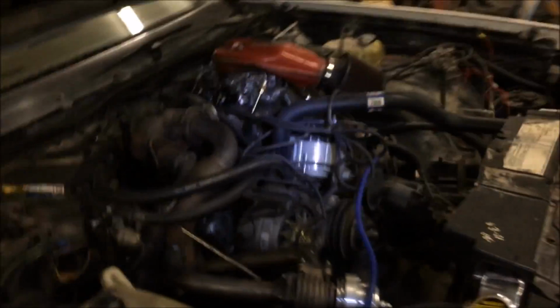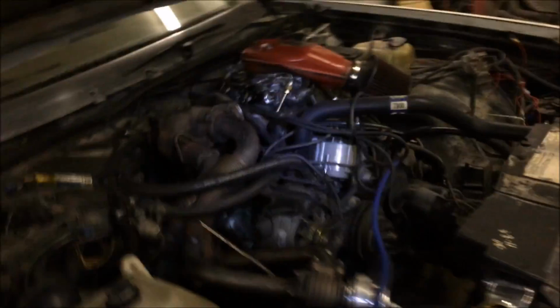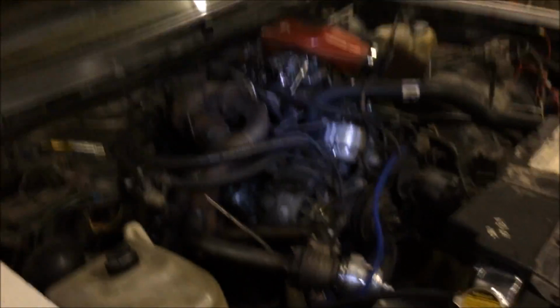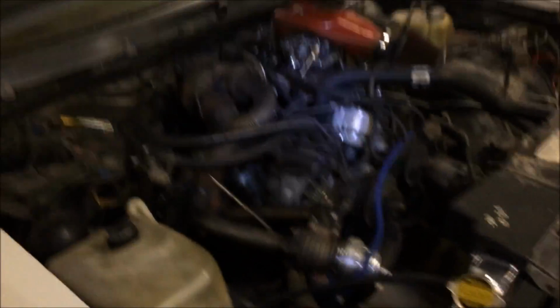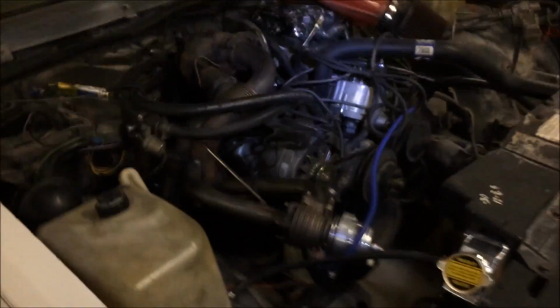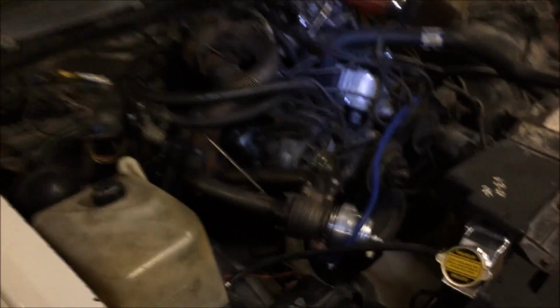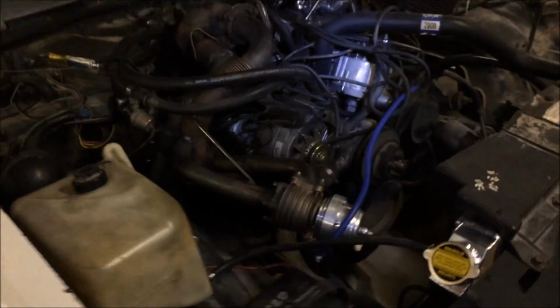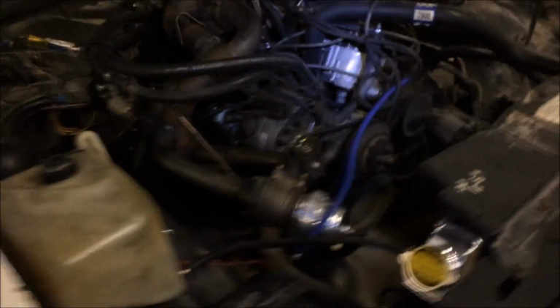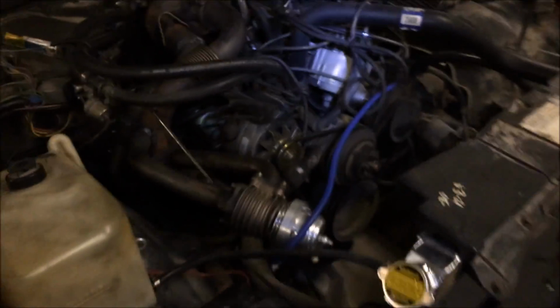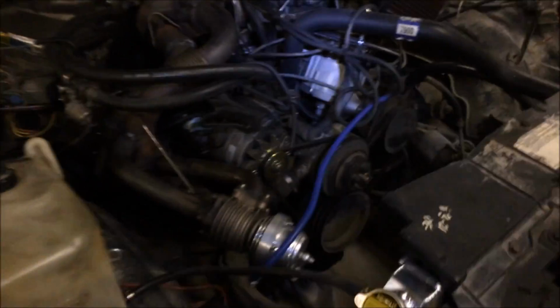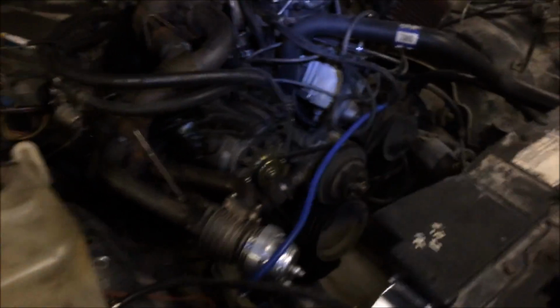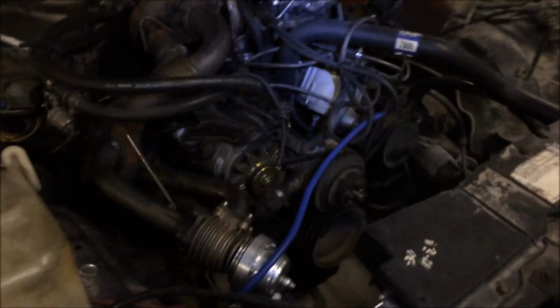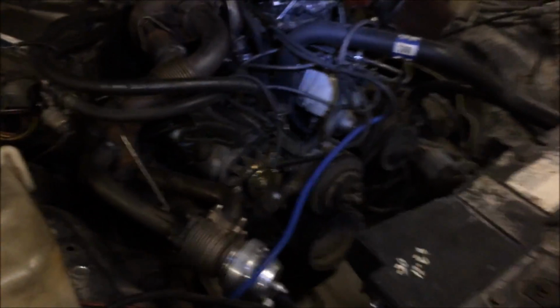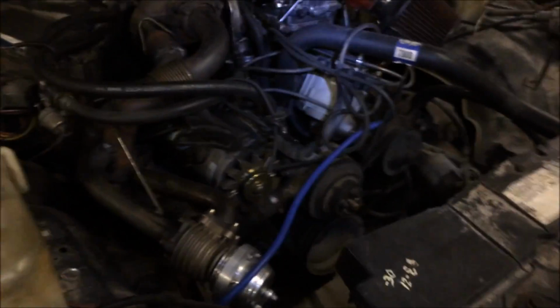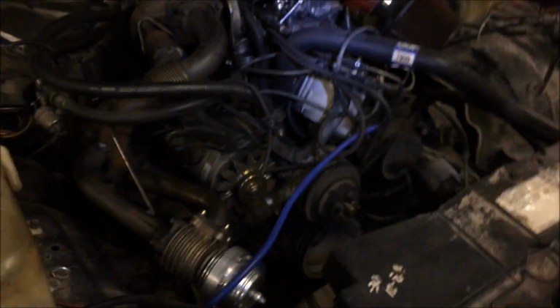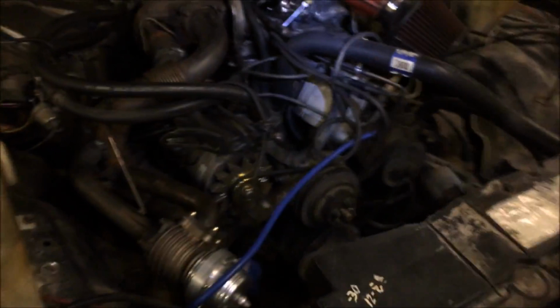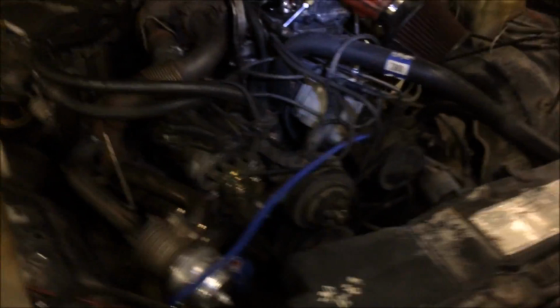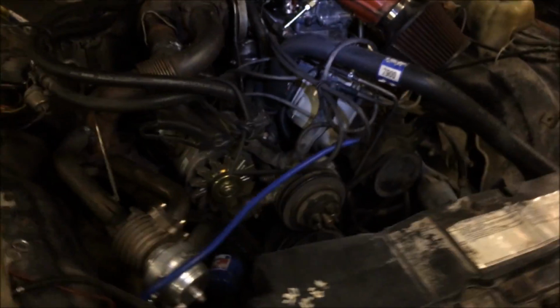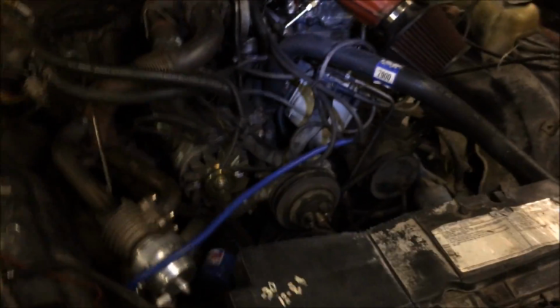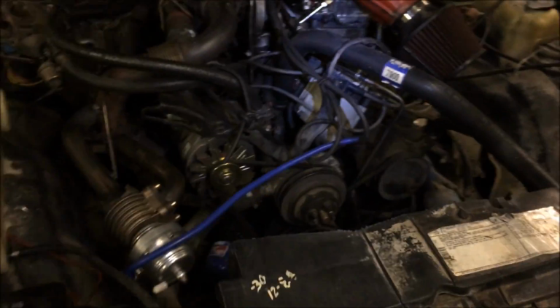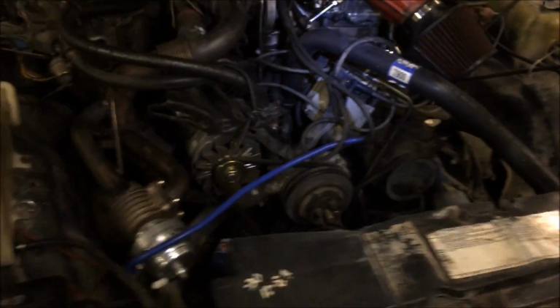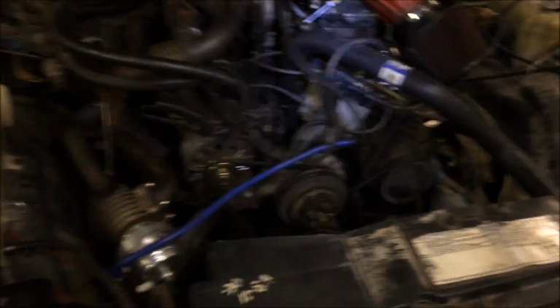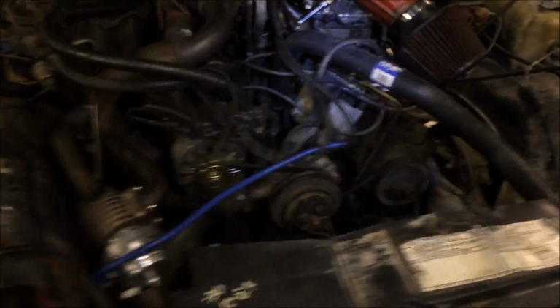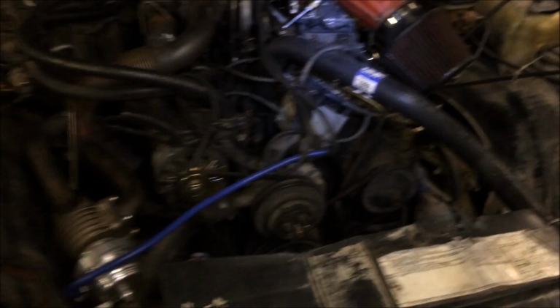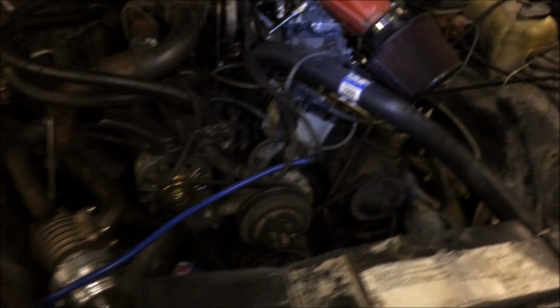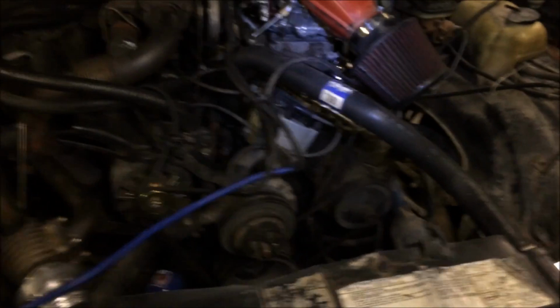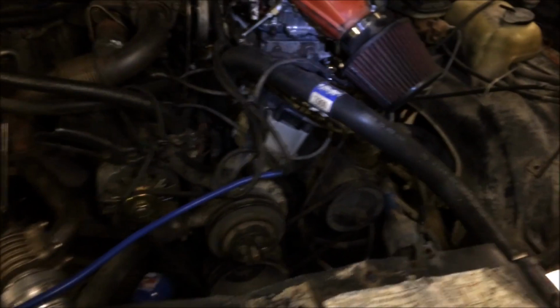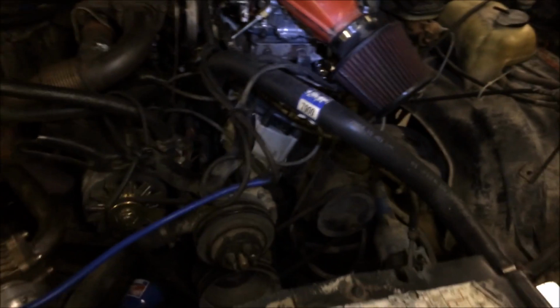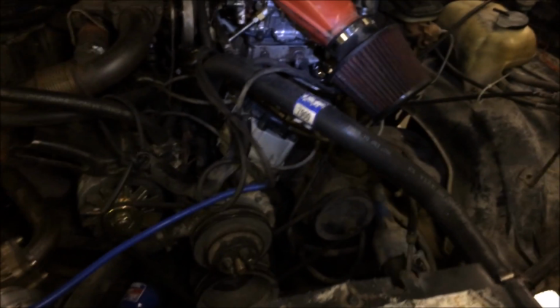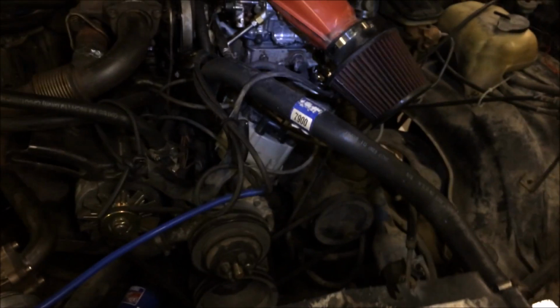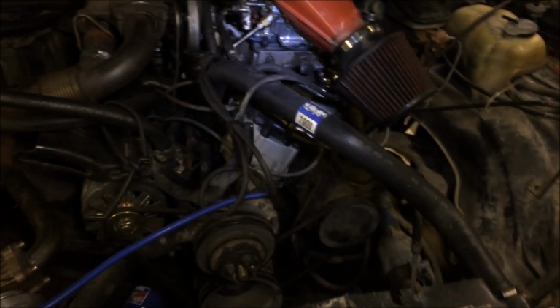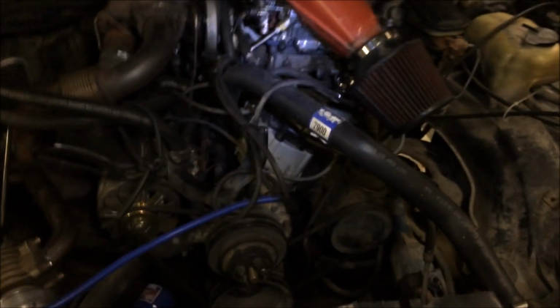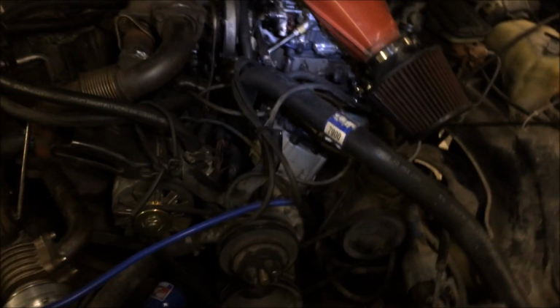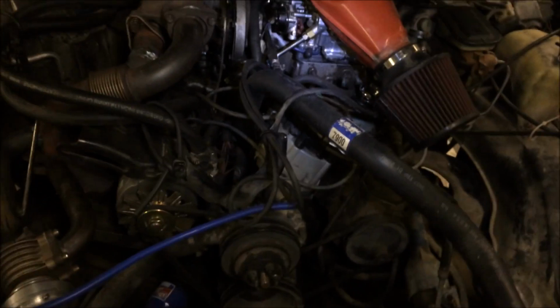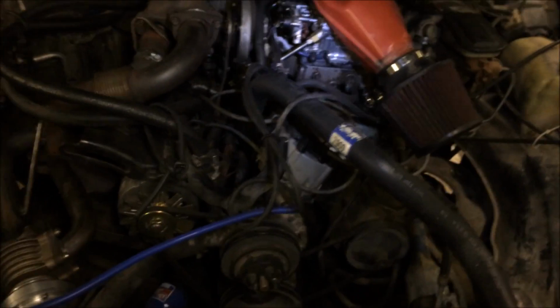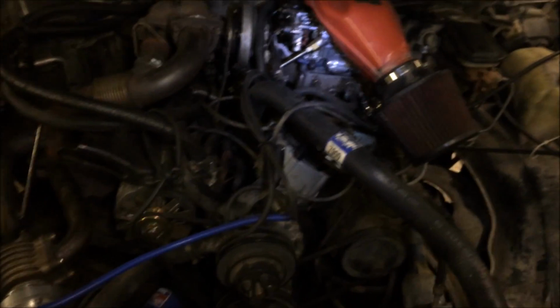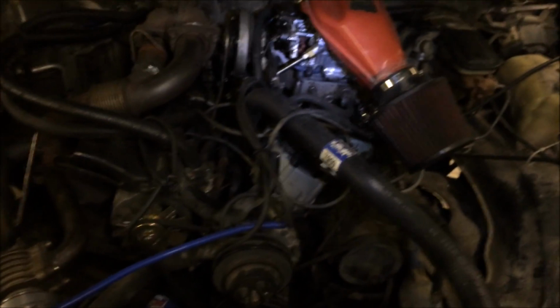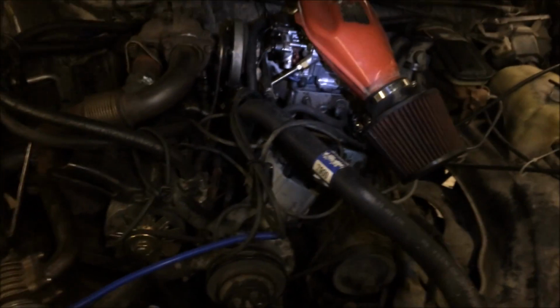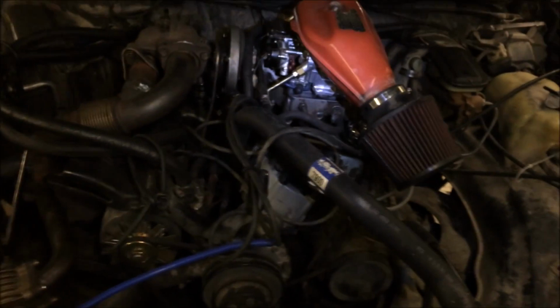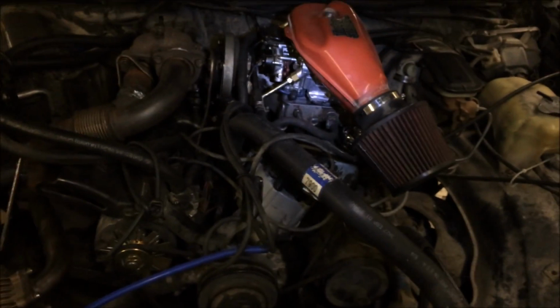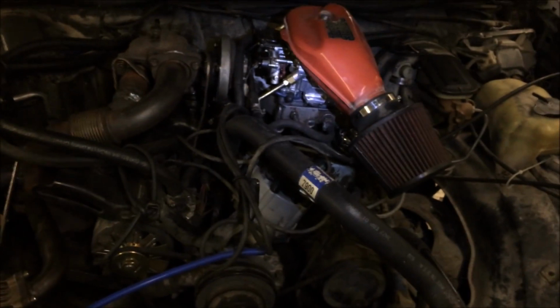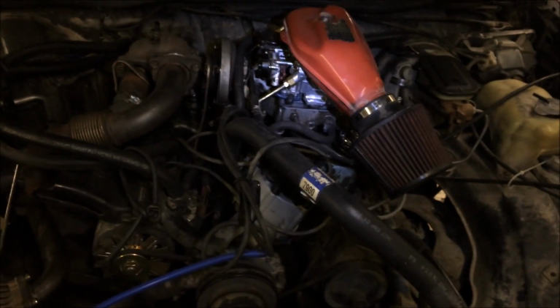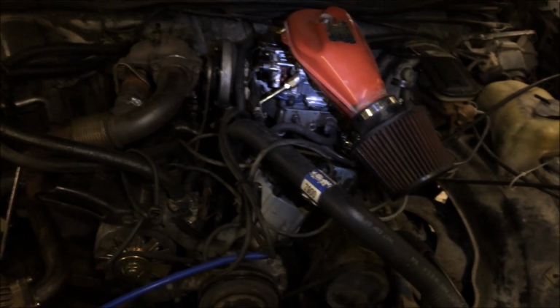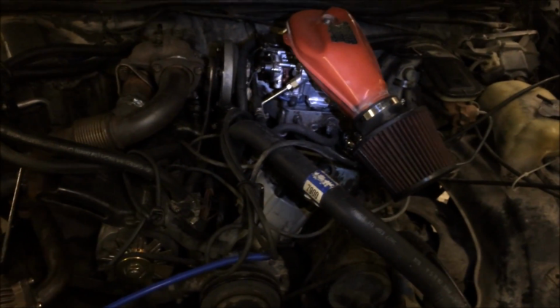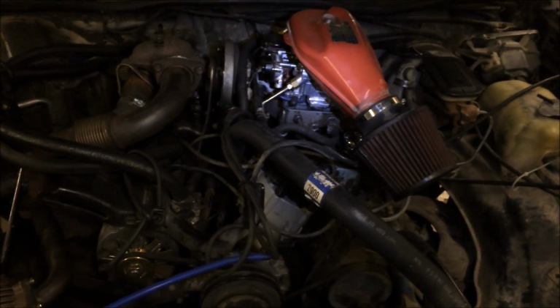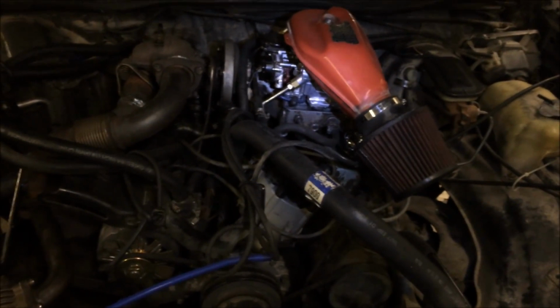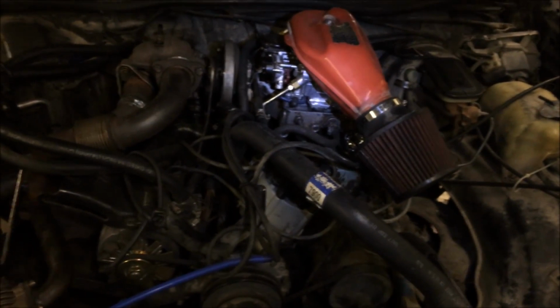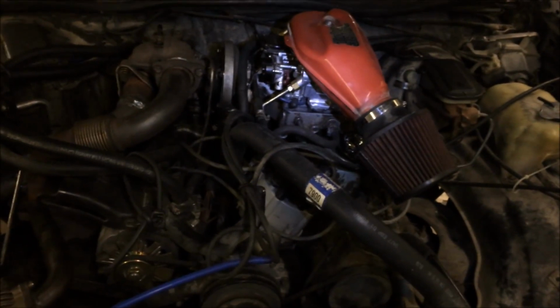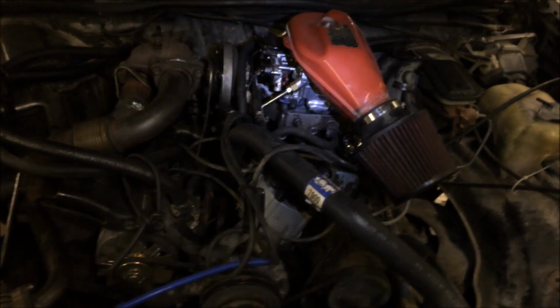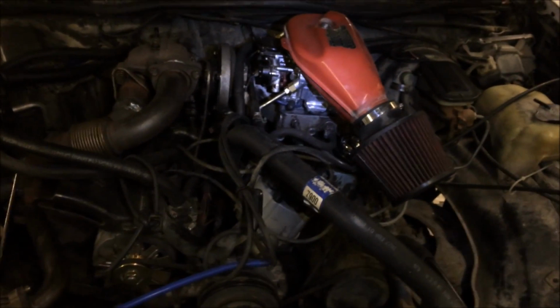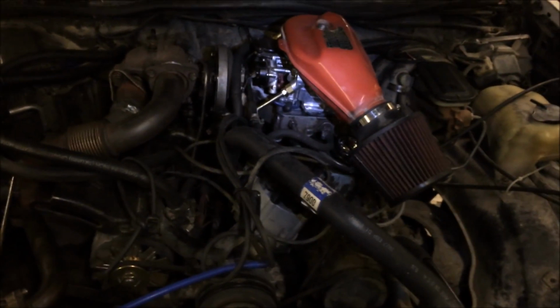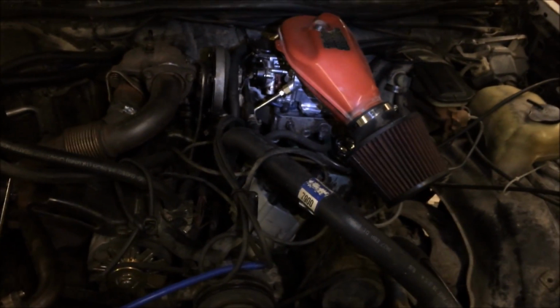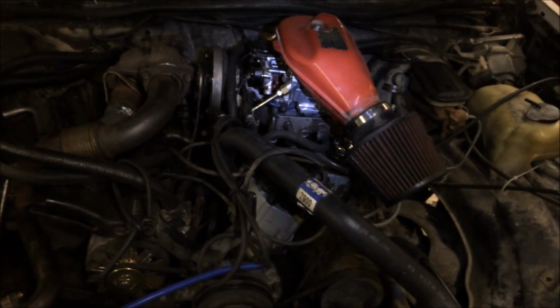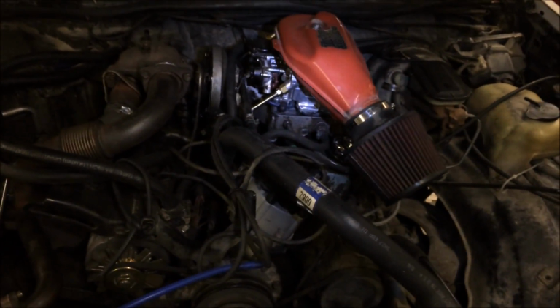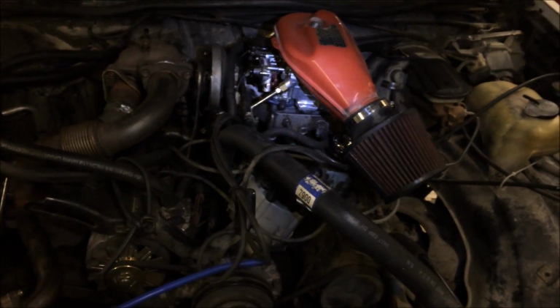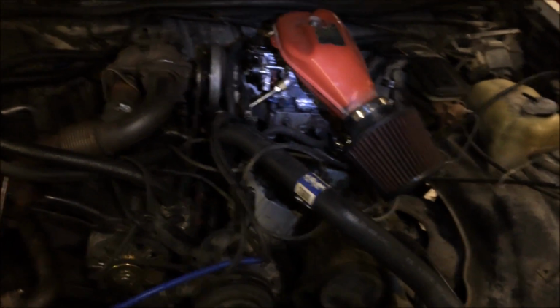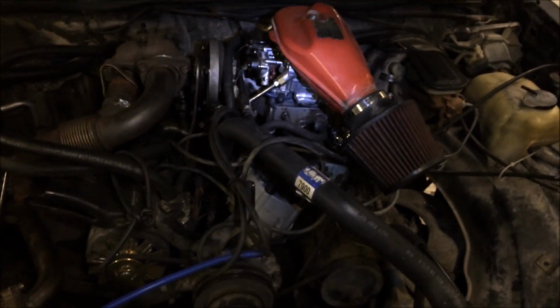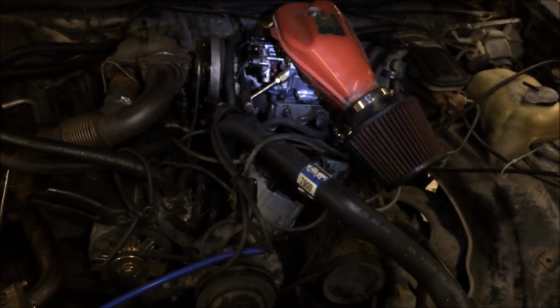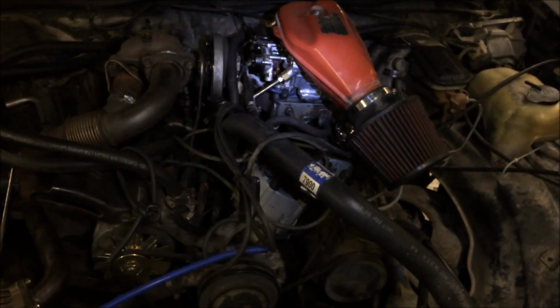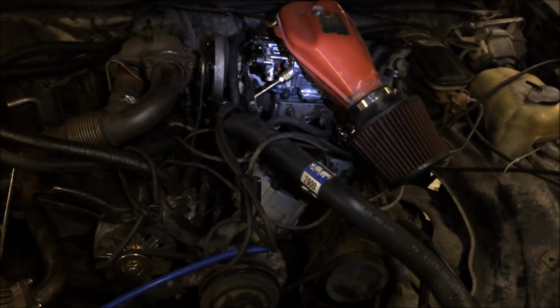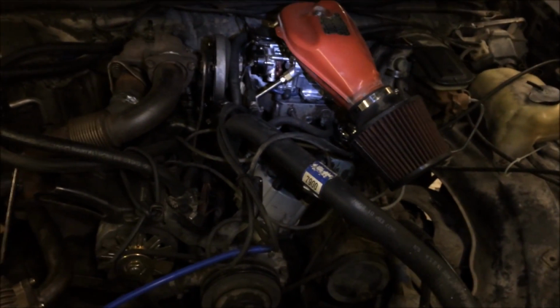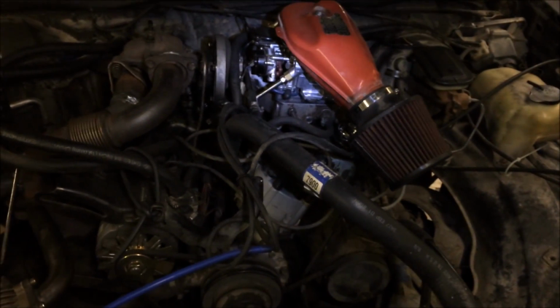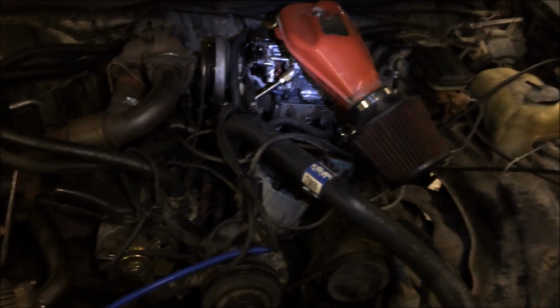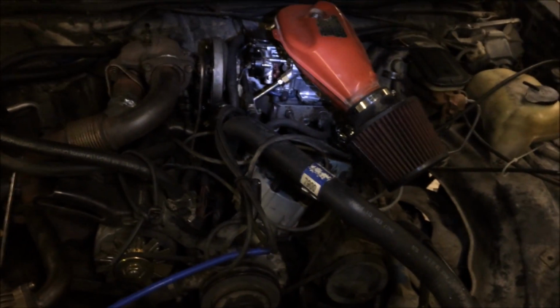So we've done a lot of mods on this car and it's come a long way. We really like it. I'm going to start it up and let you hear it.